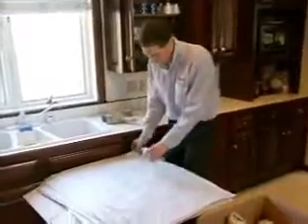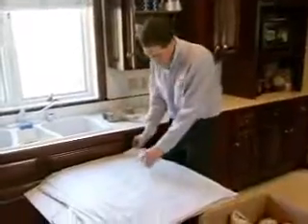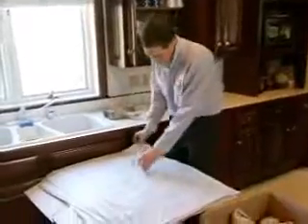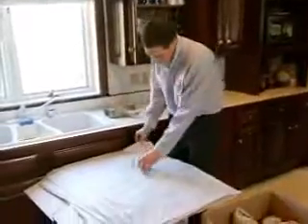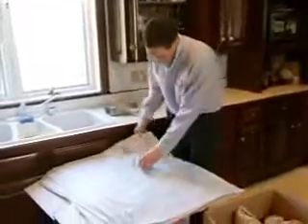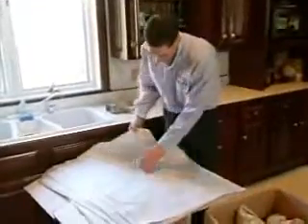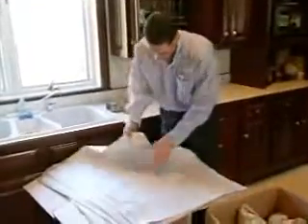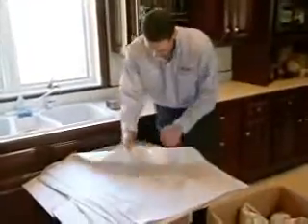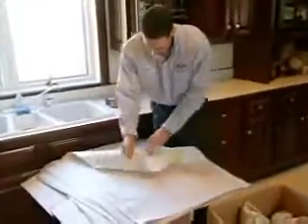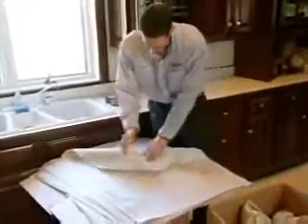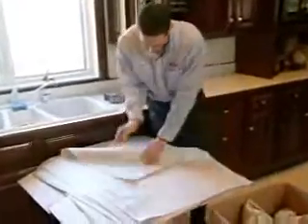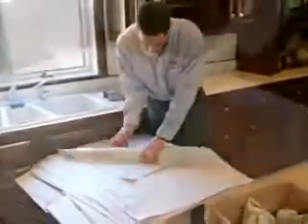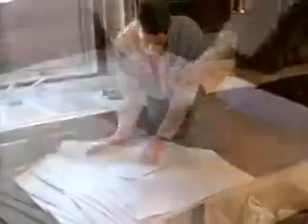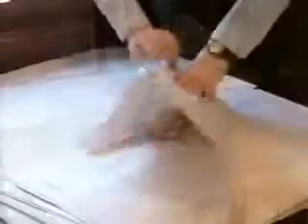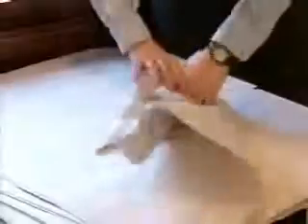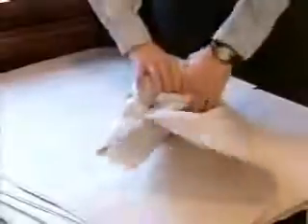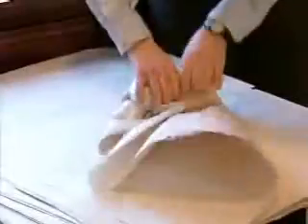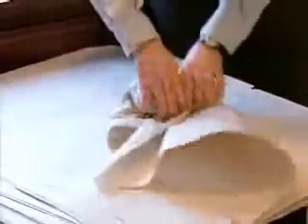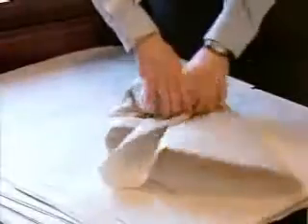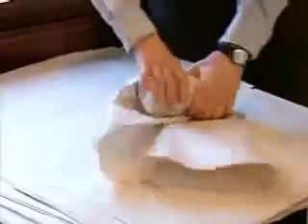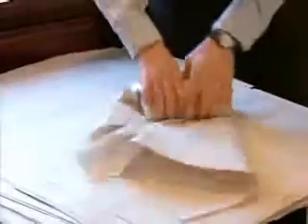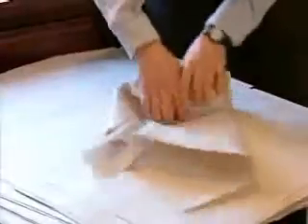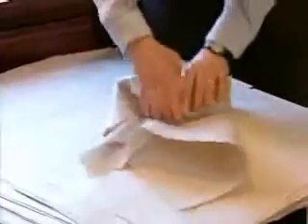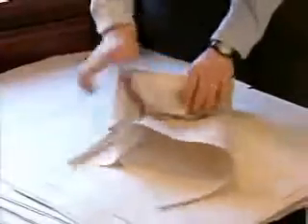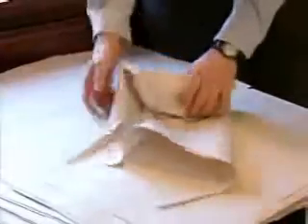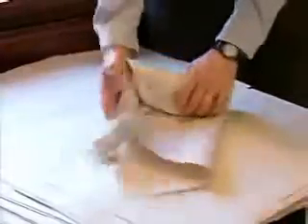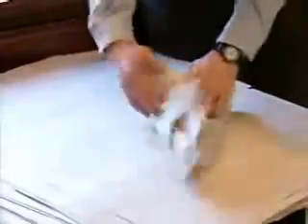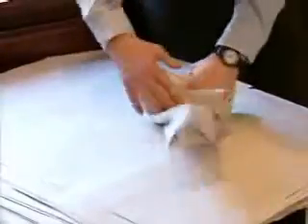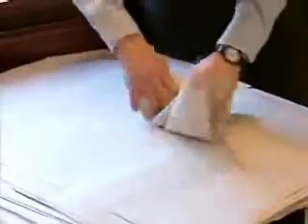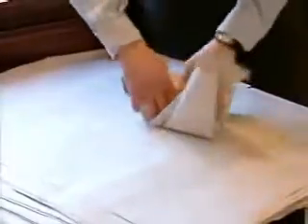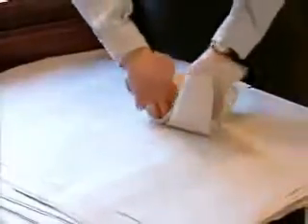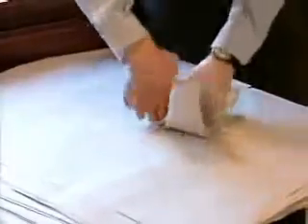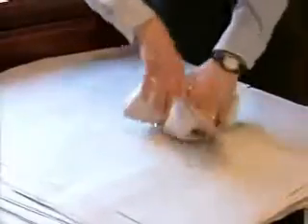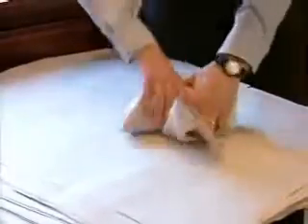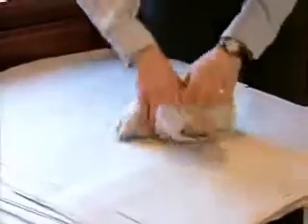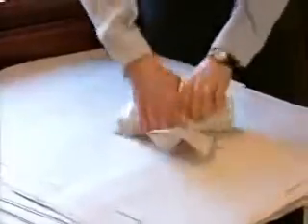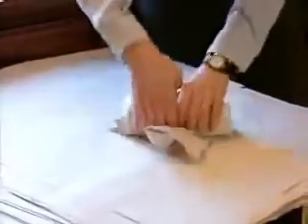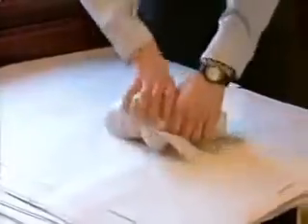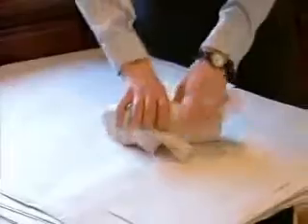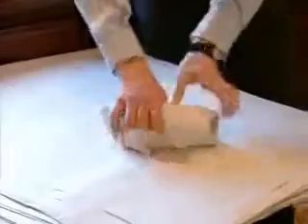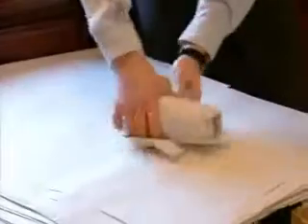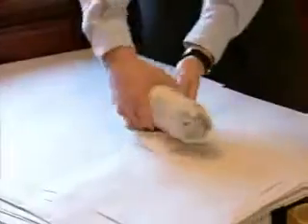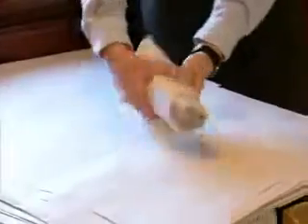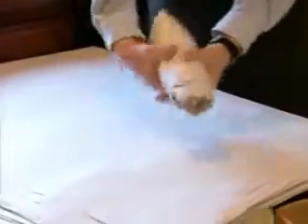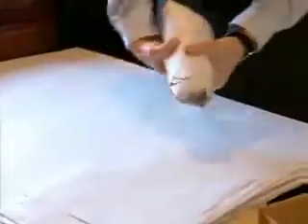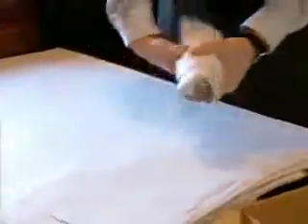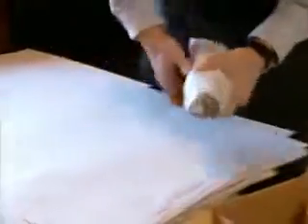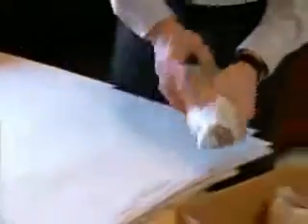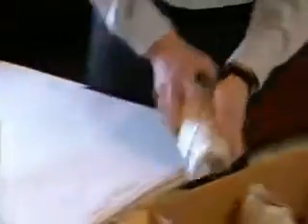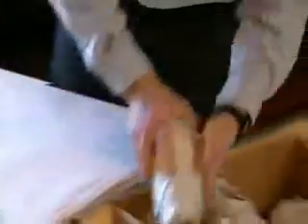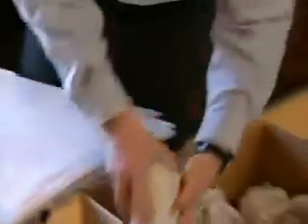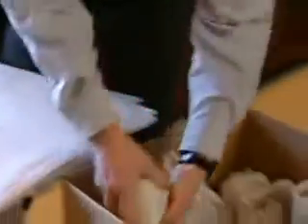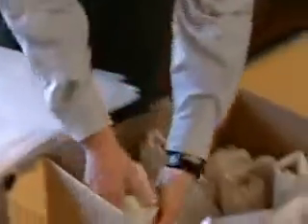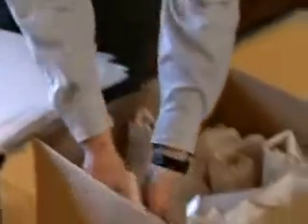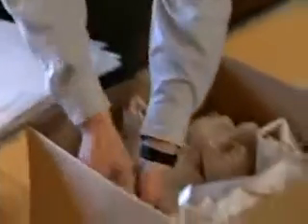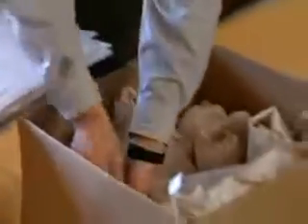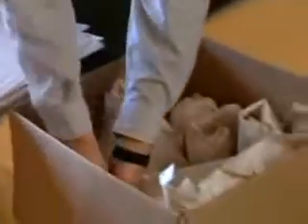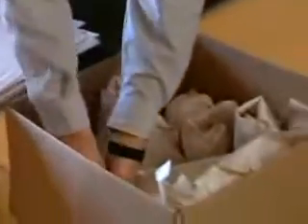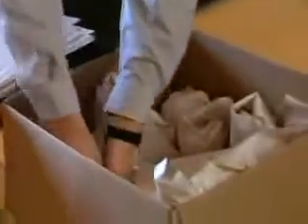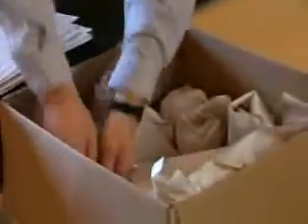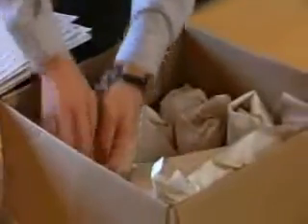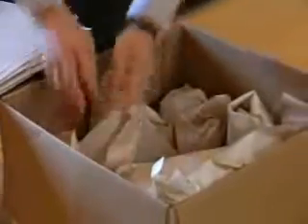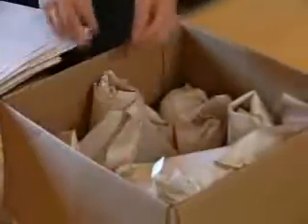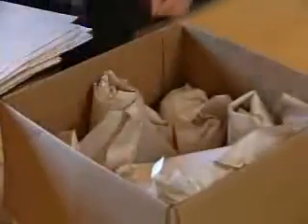Items such as dishes and glassware are carefully packed into a carton specially designed for breakables called a dish pack.